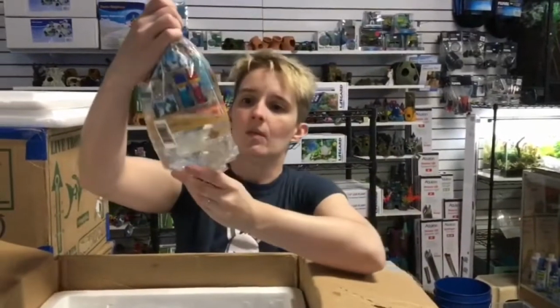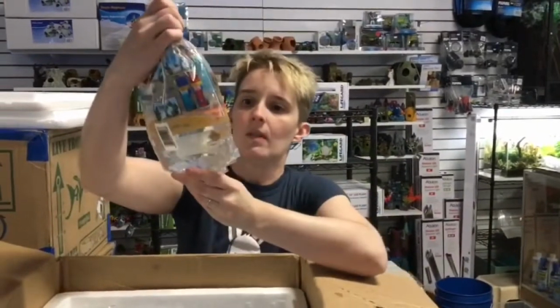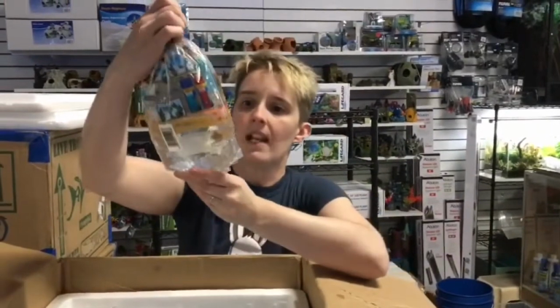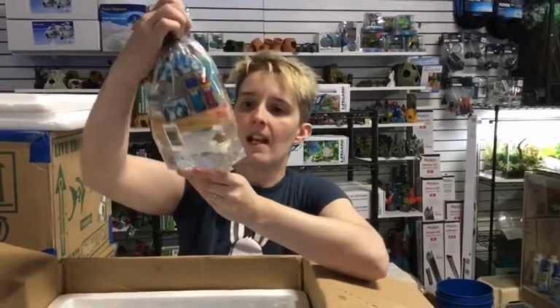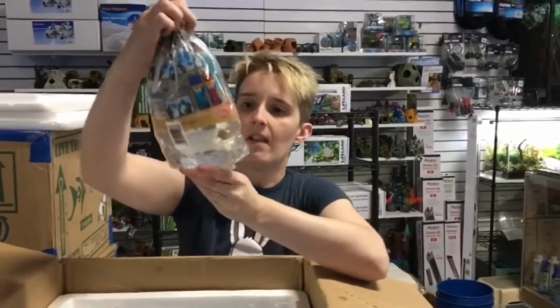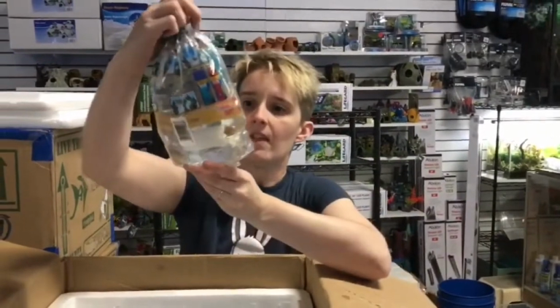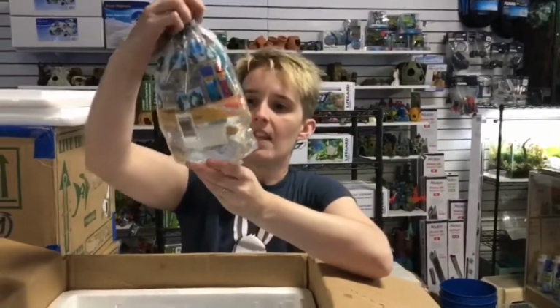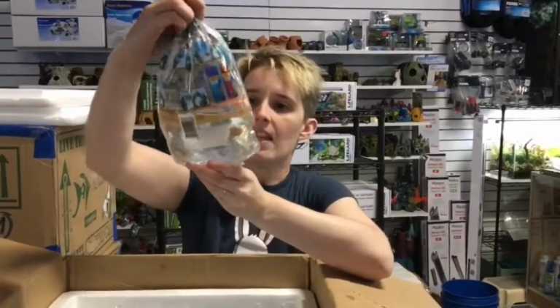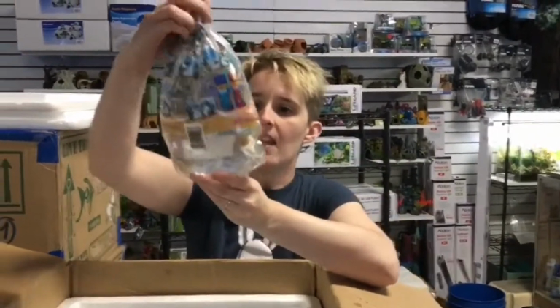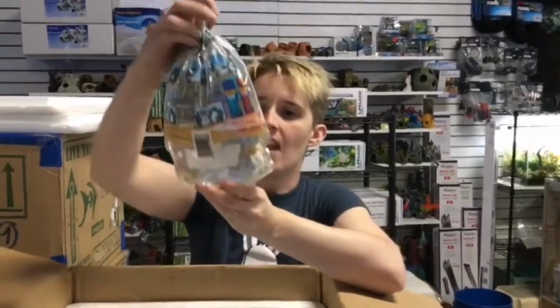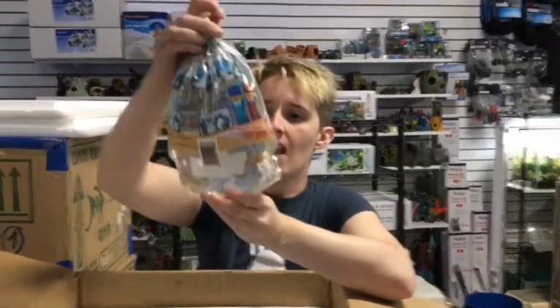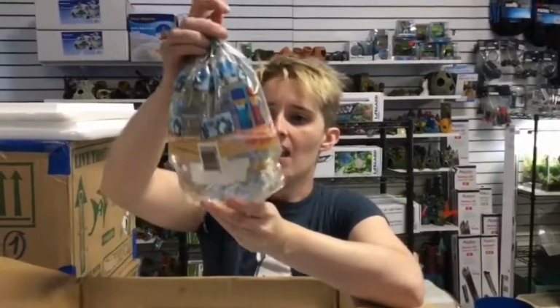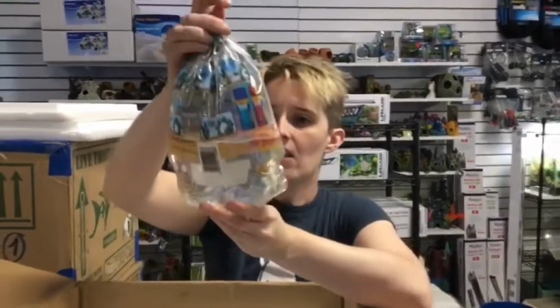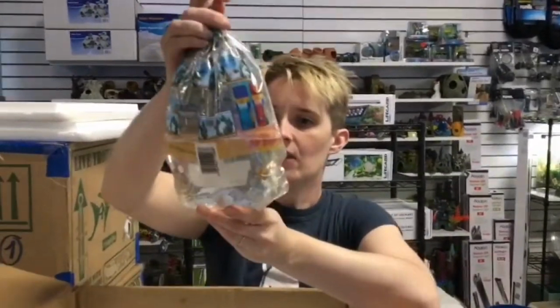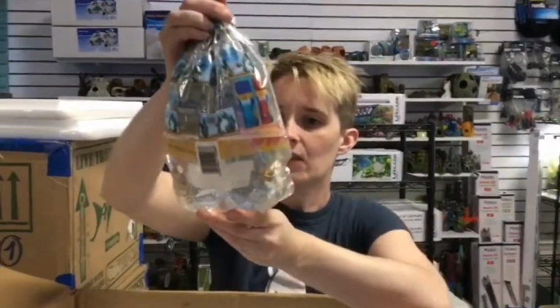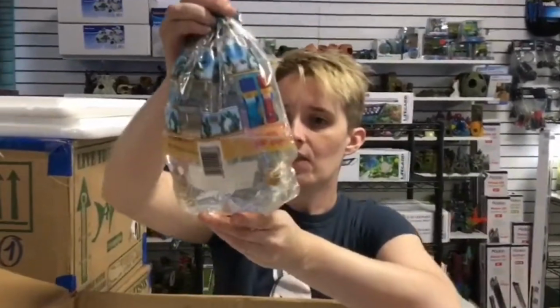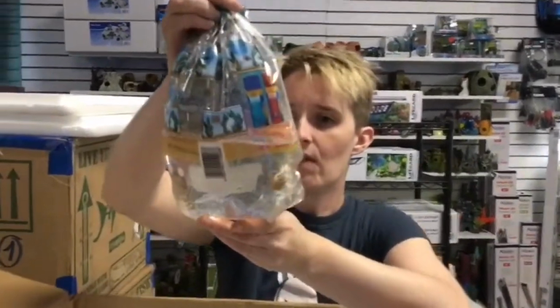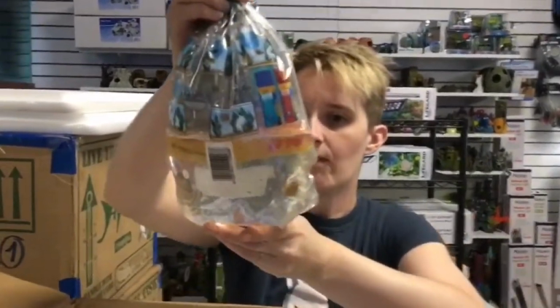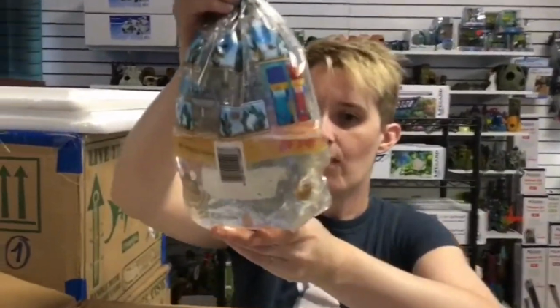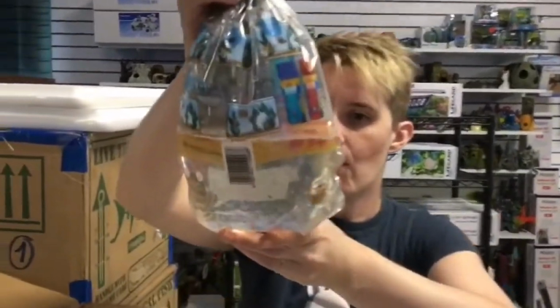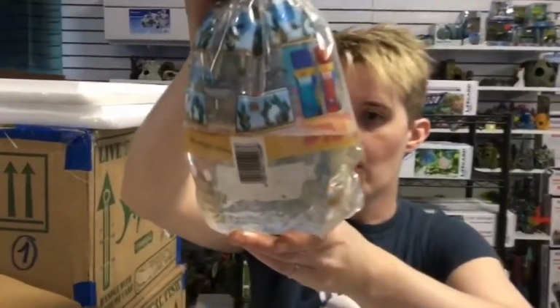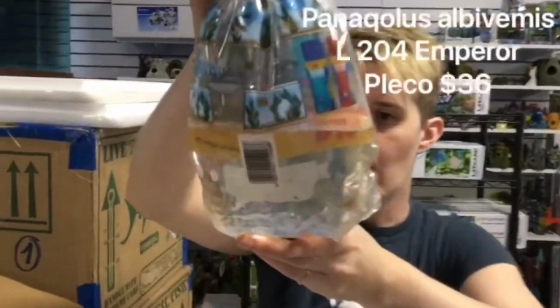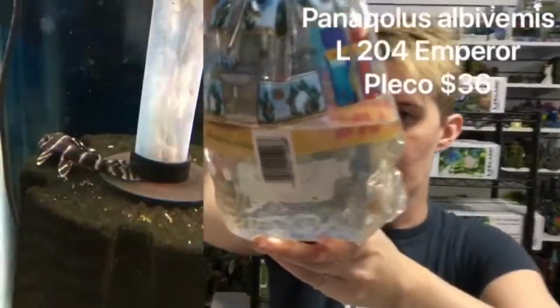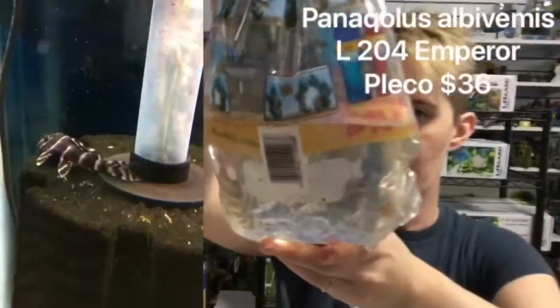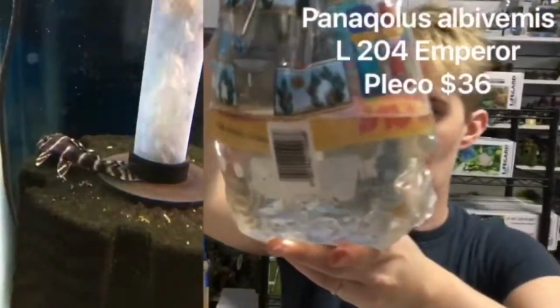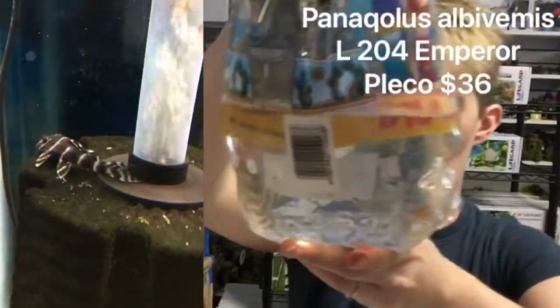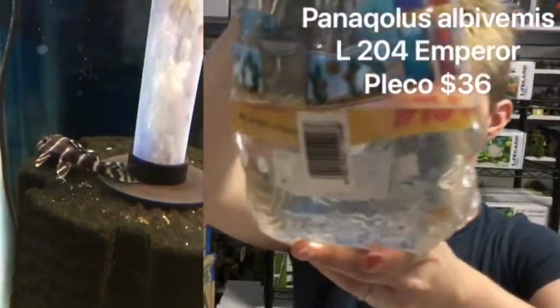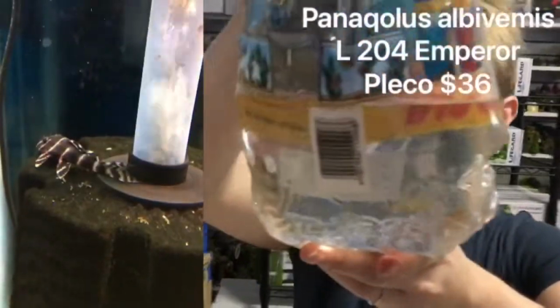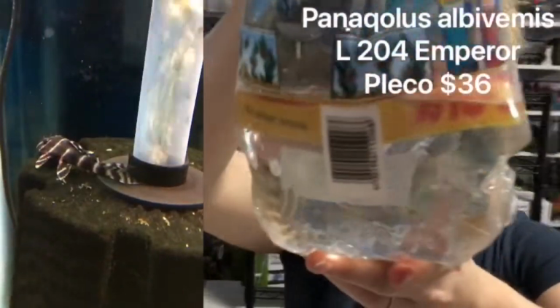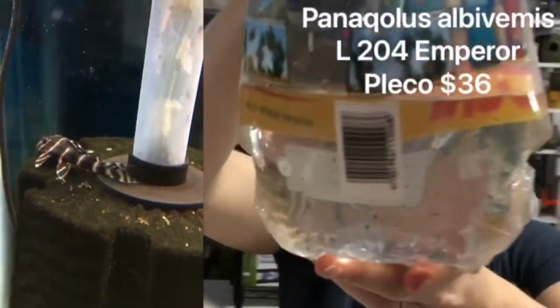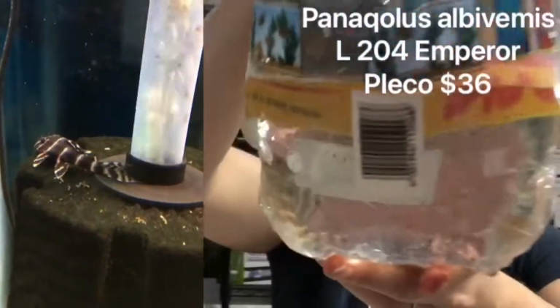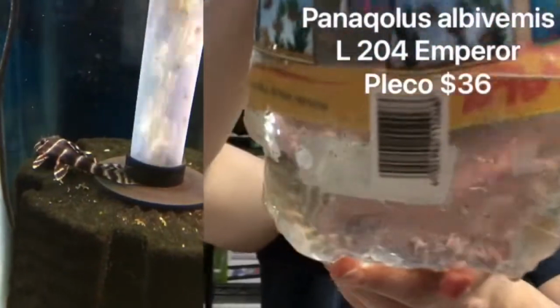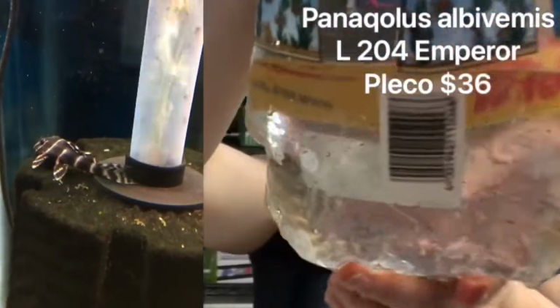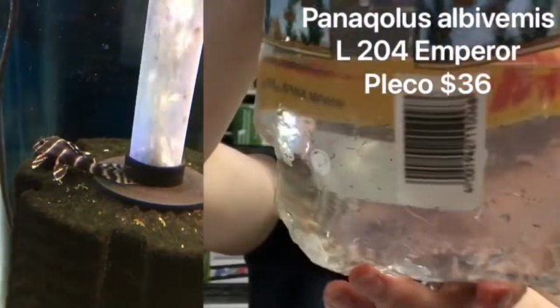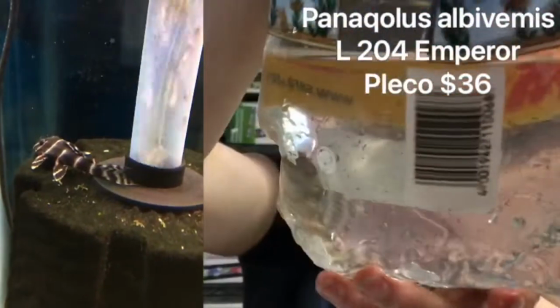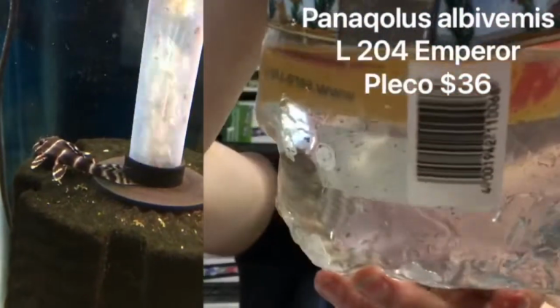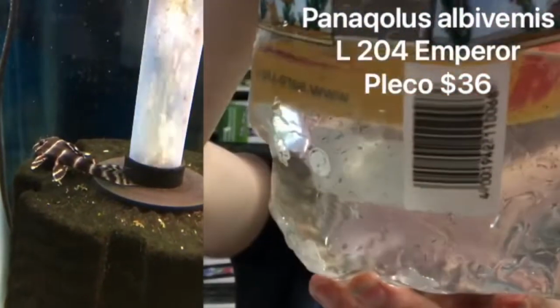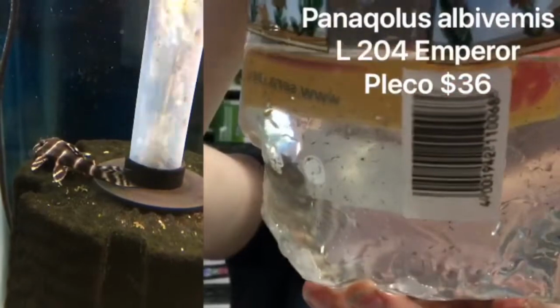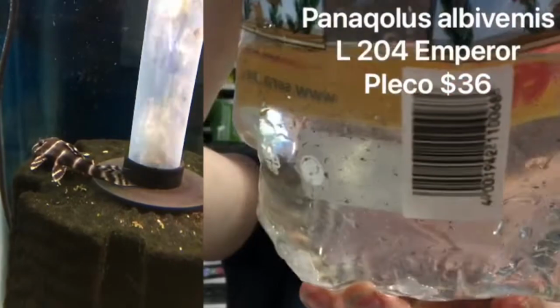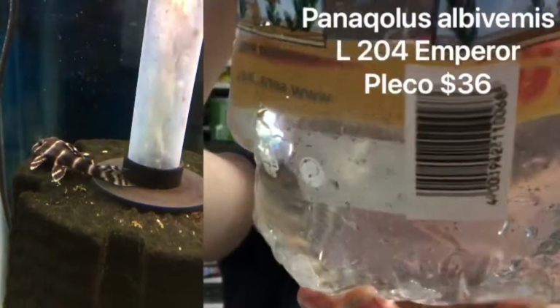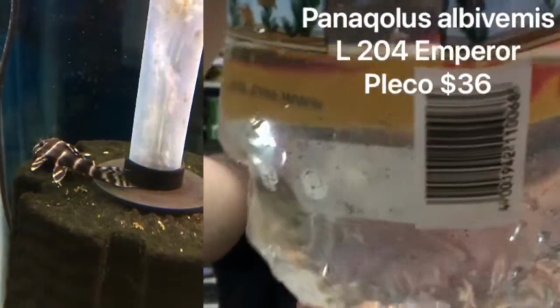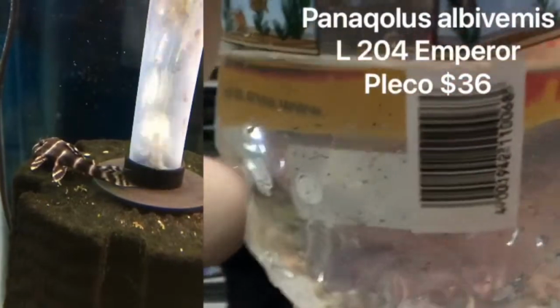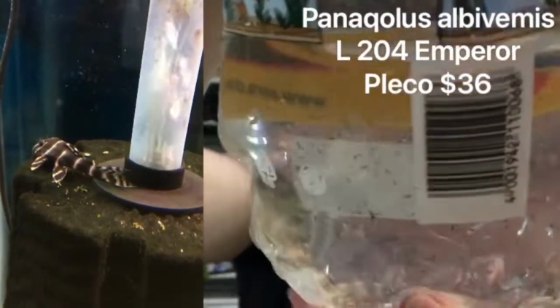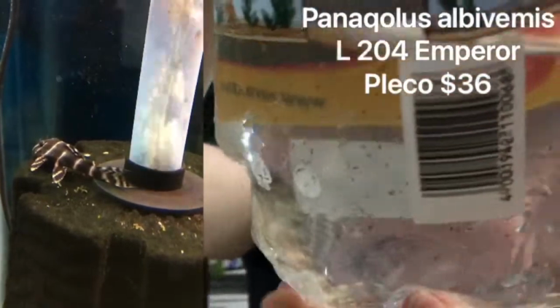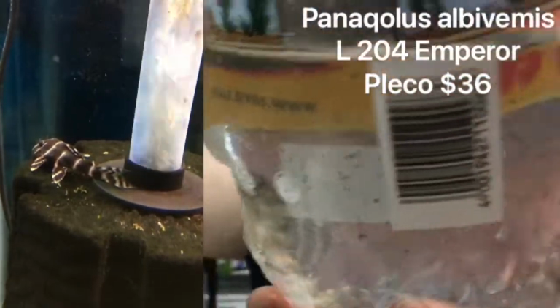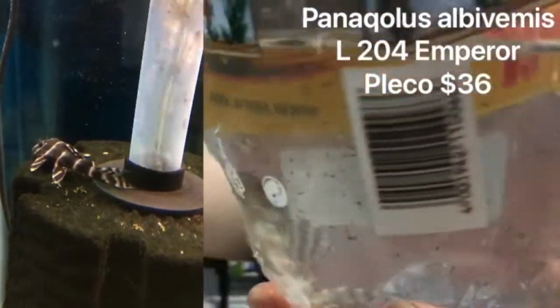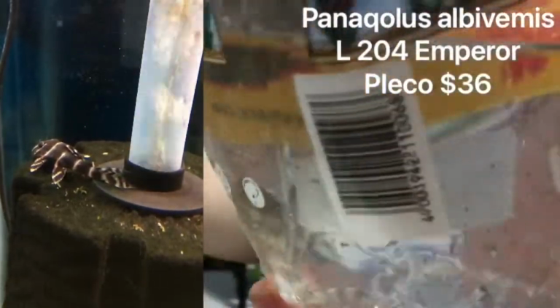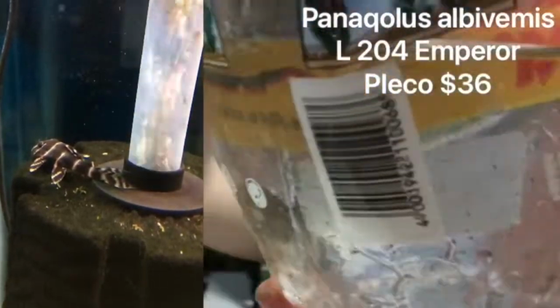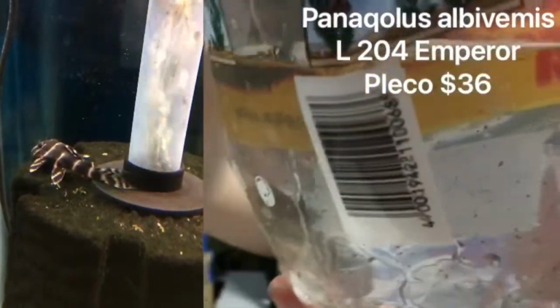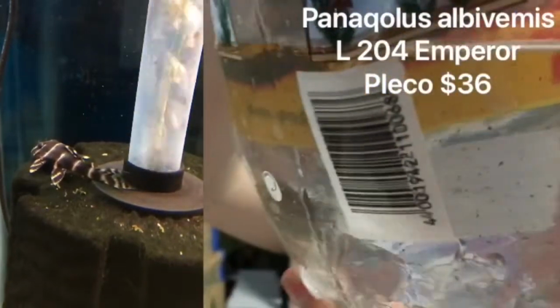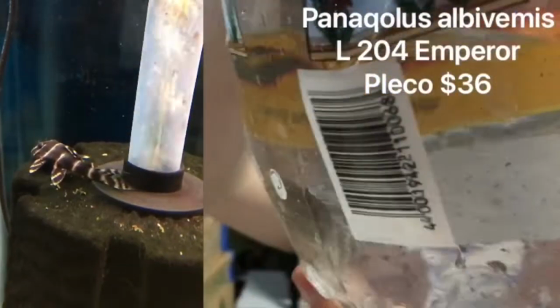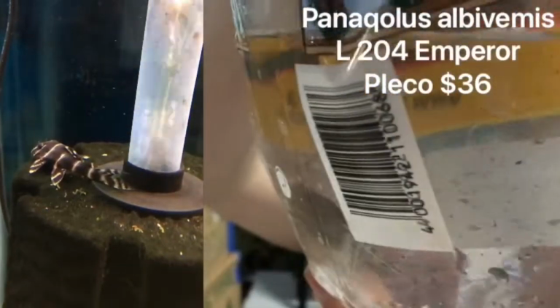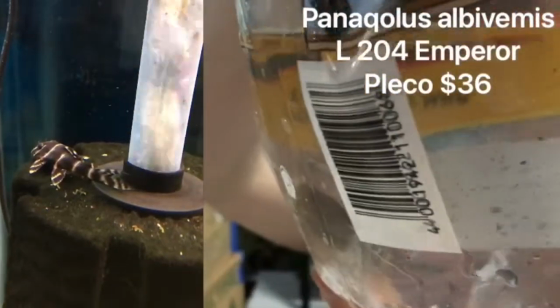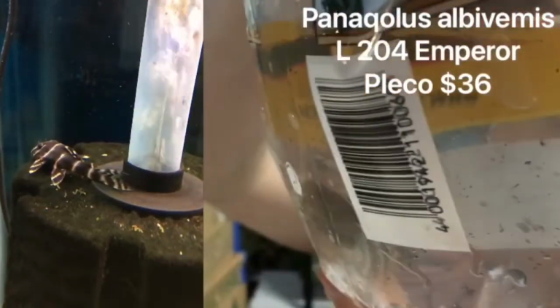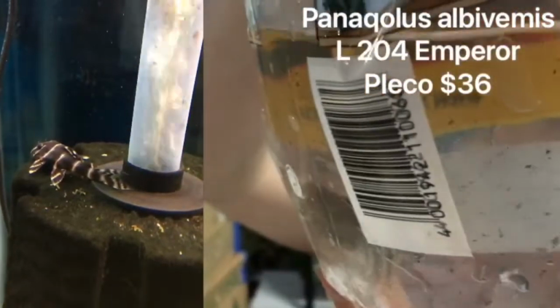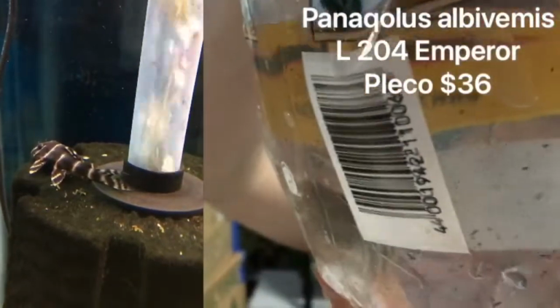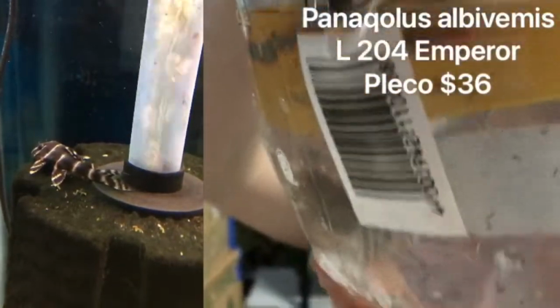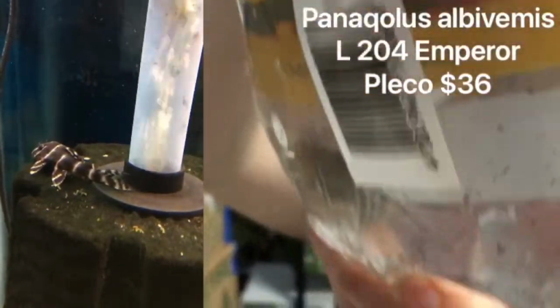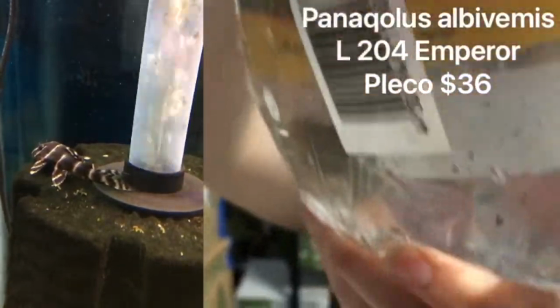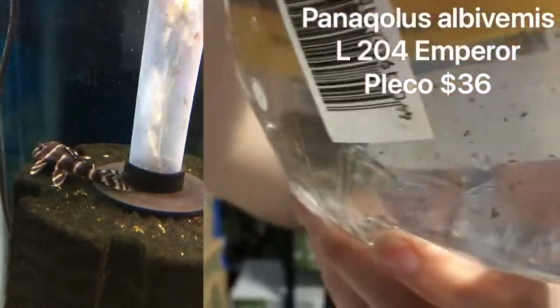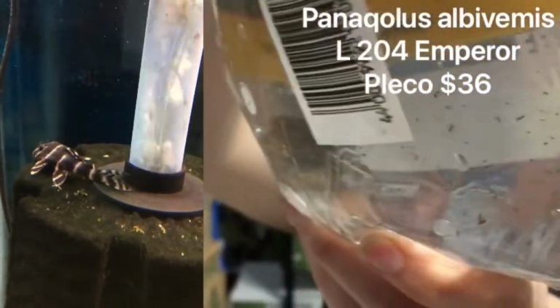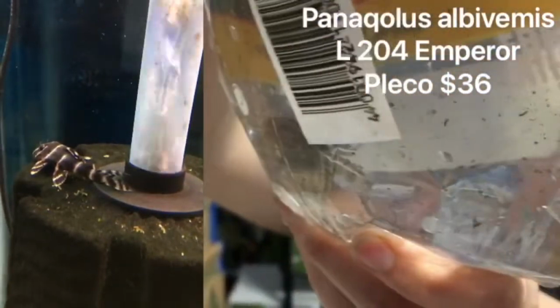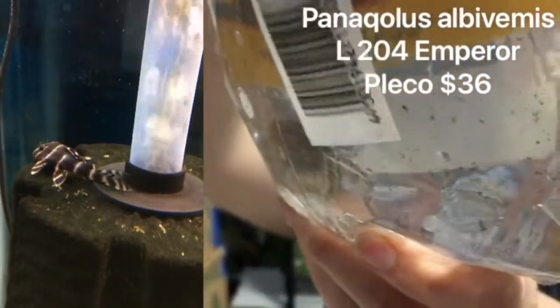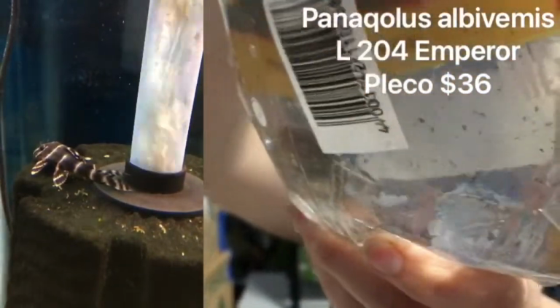We have the L204 Pinstripe Knack Flash Pleco. Those are really pretty.